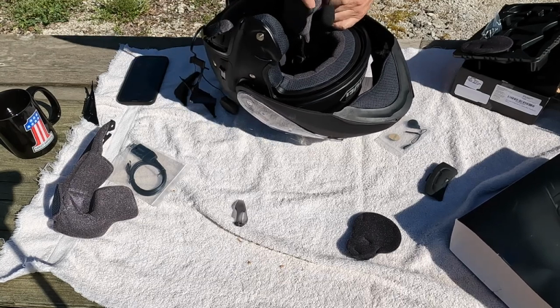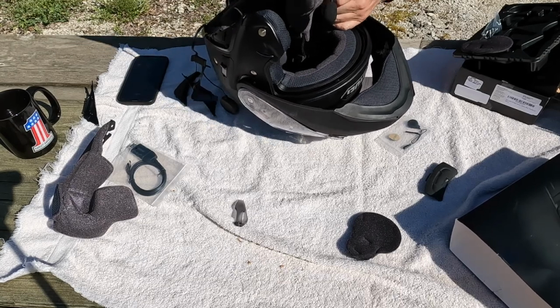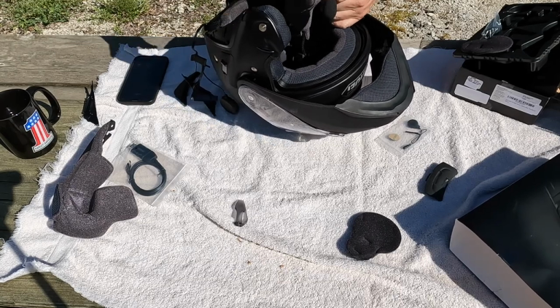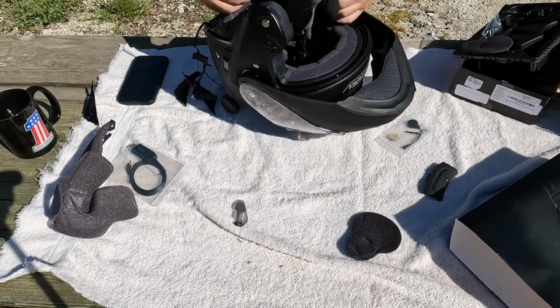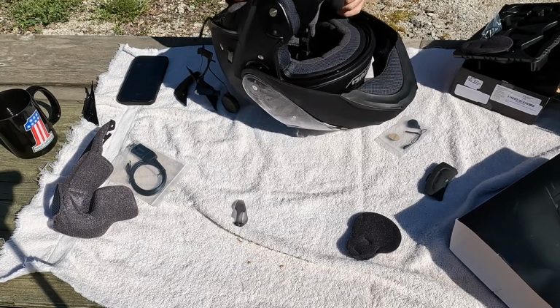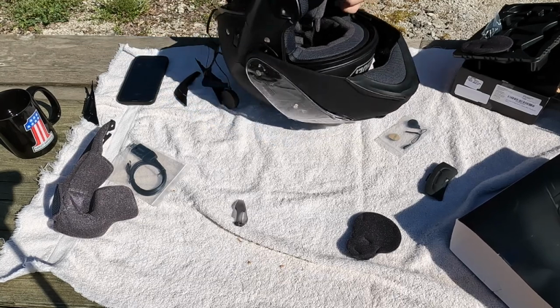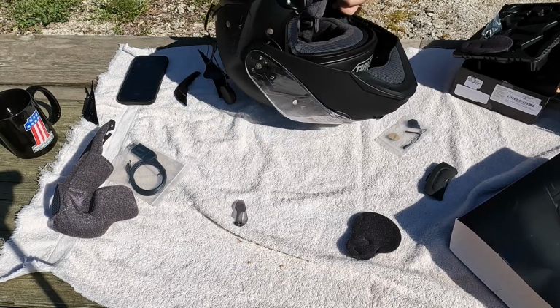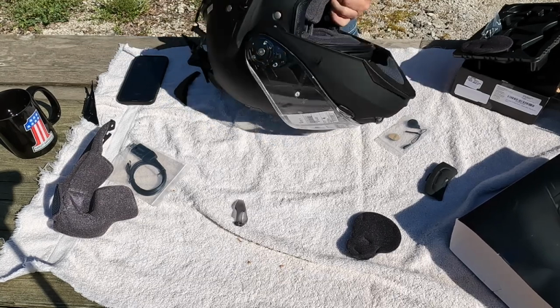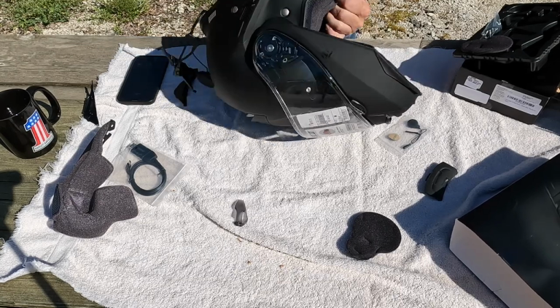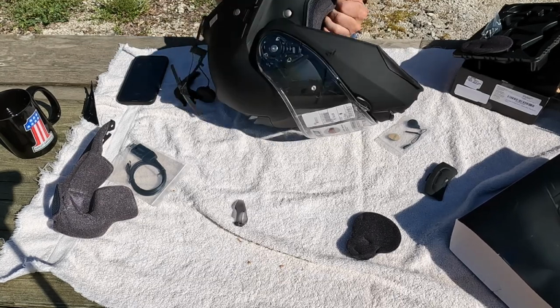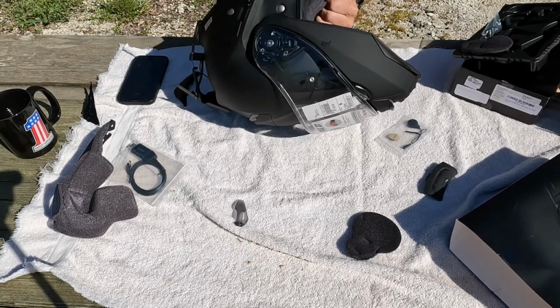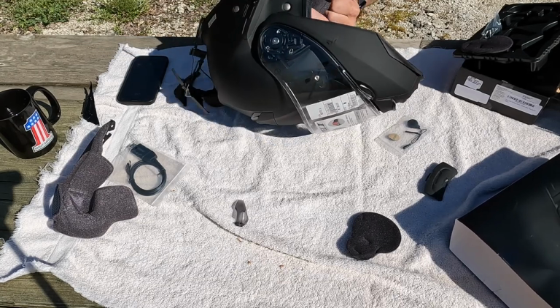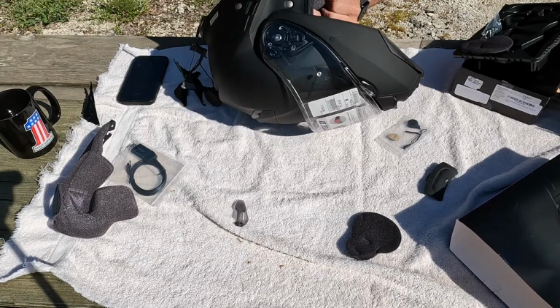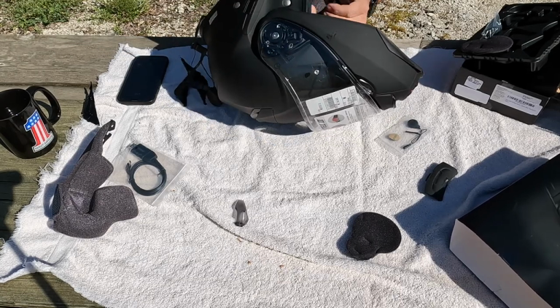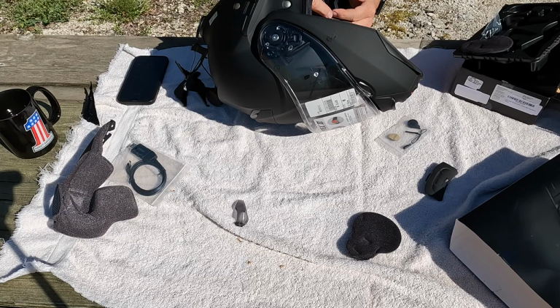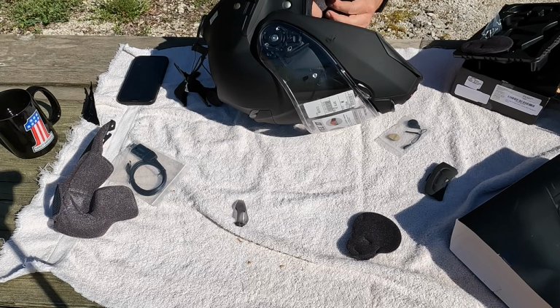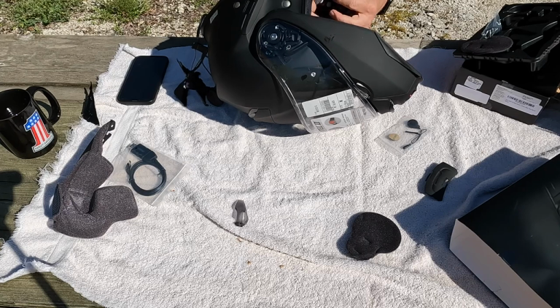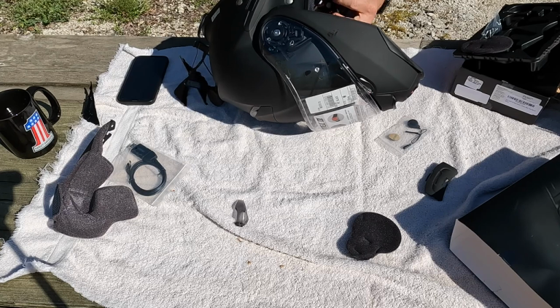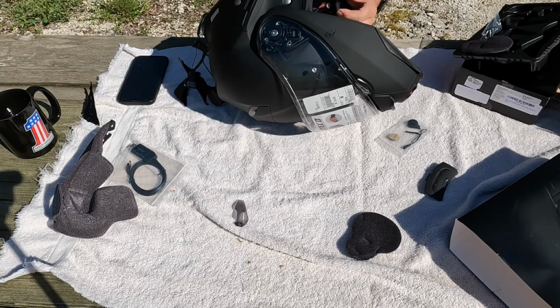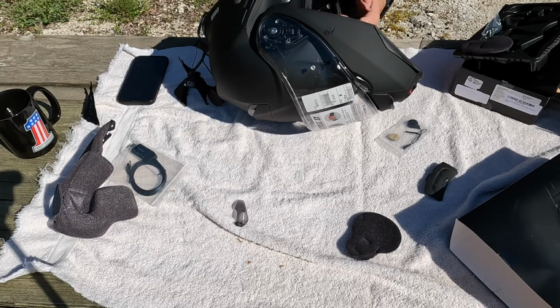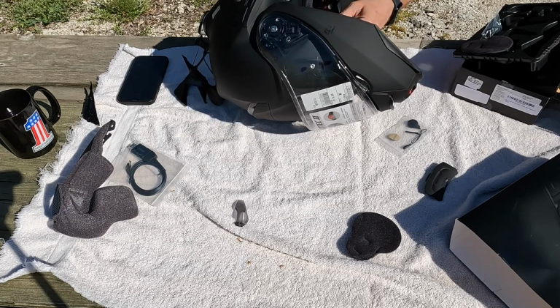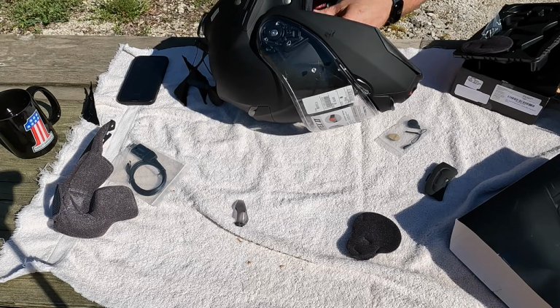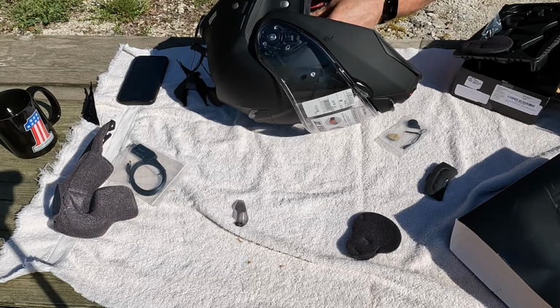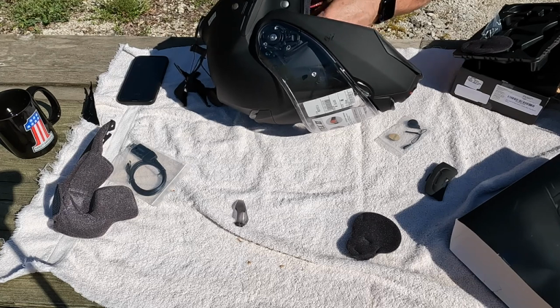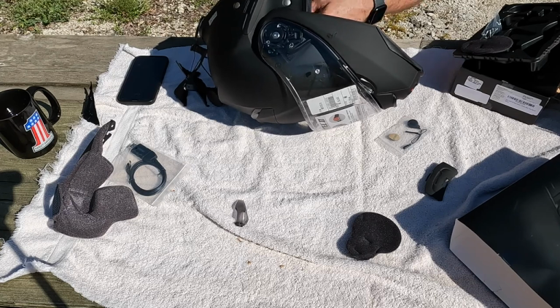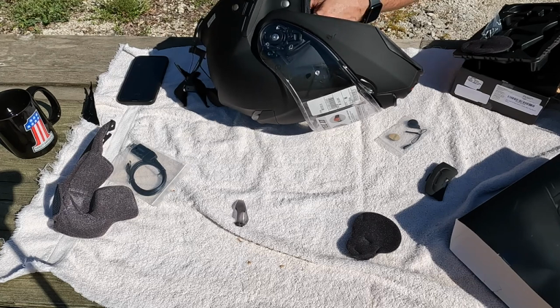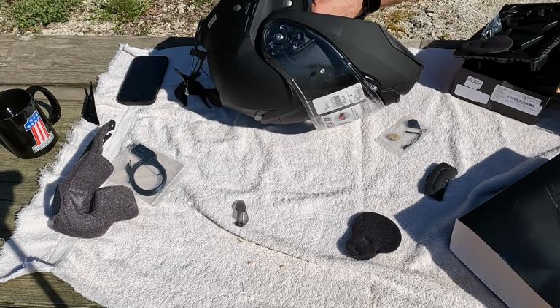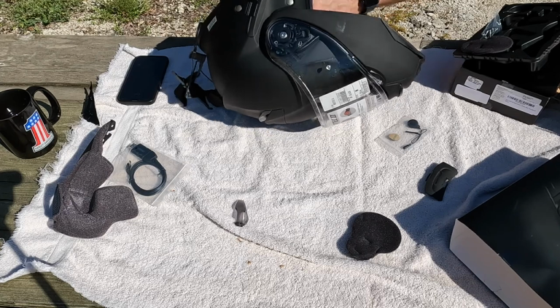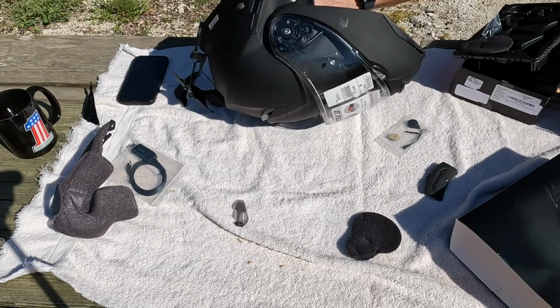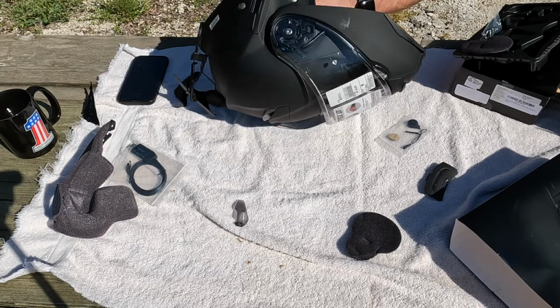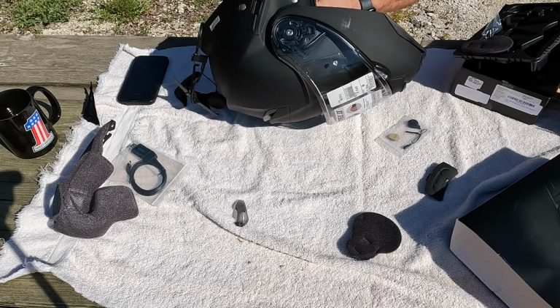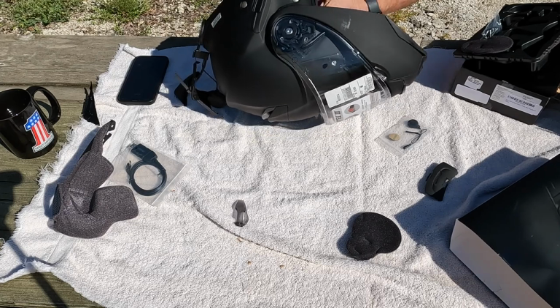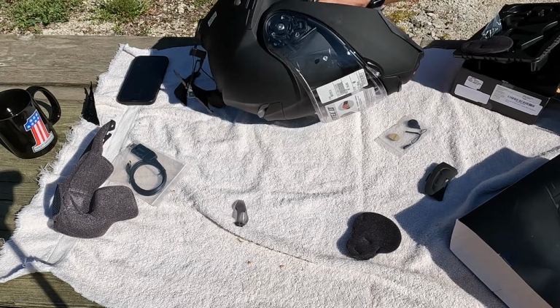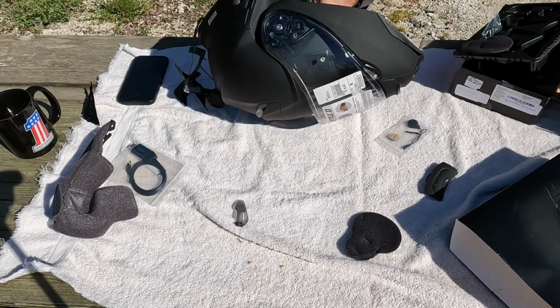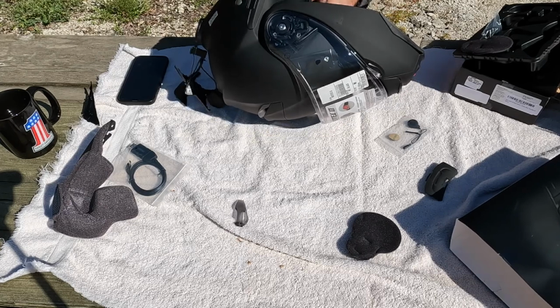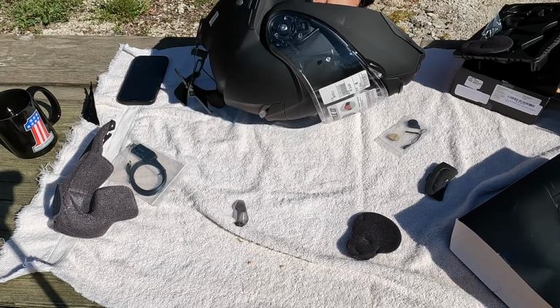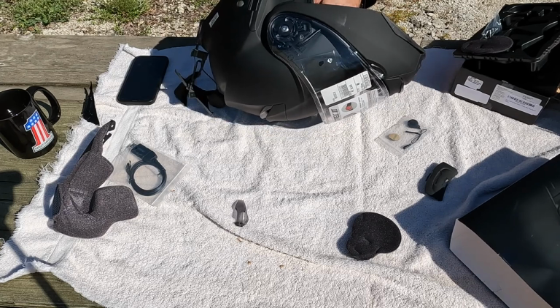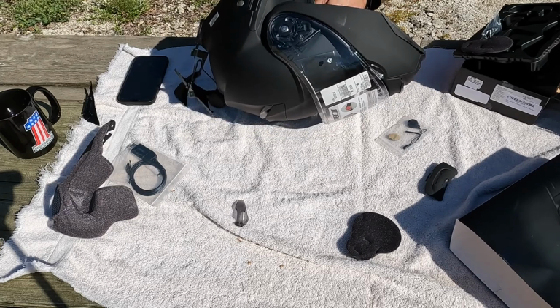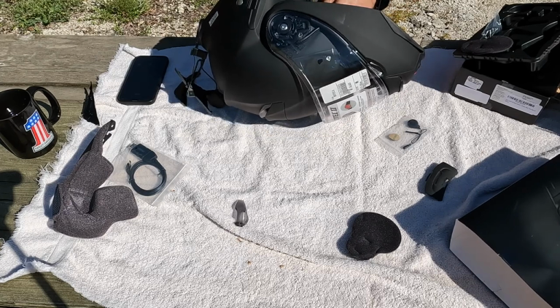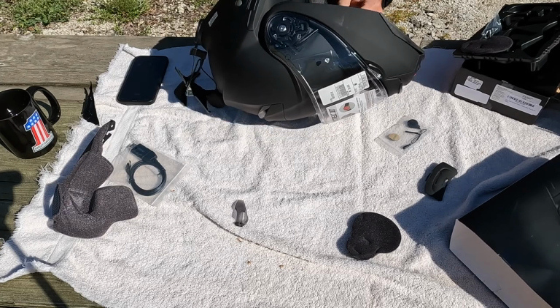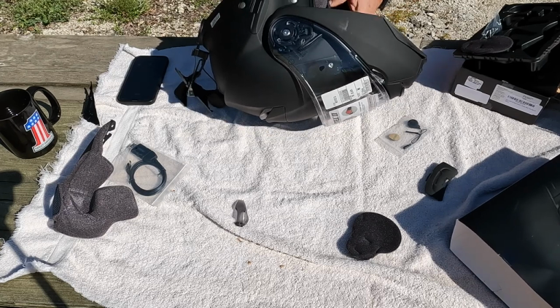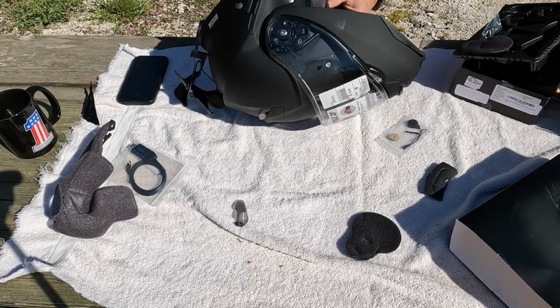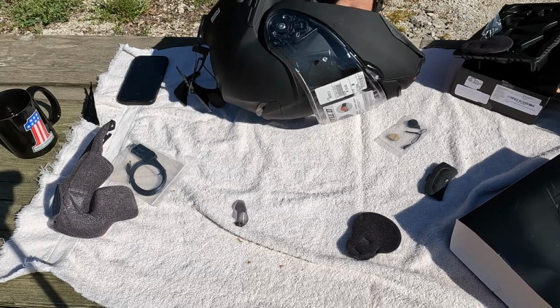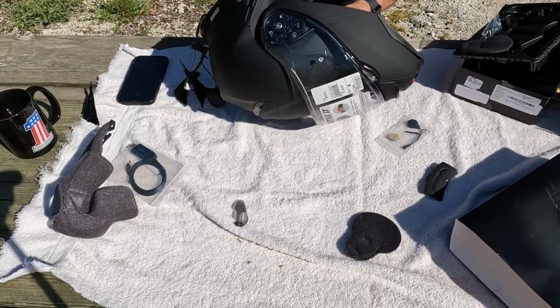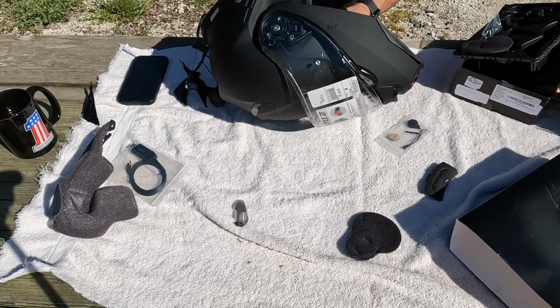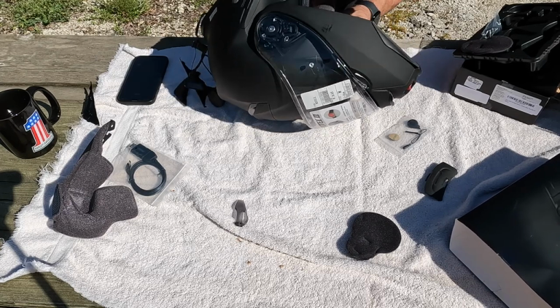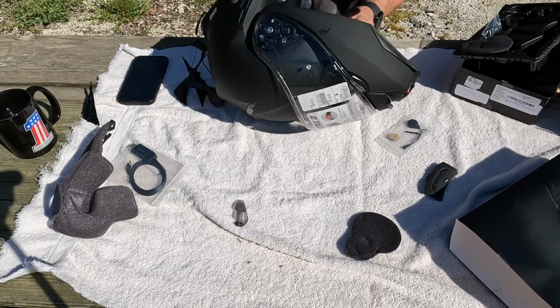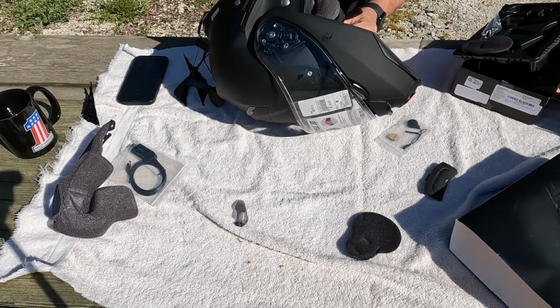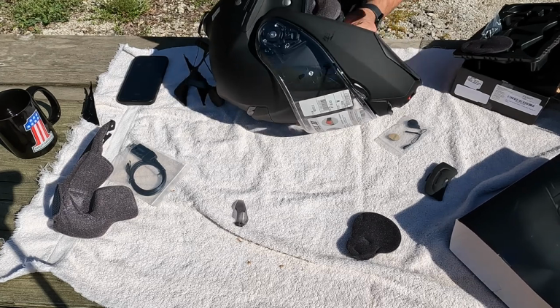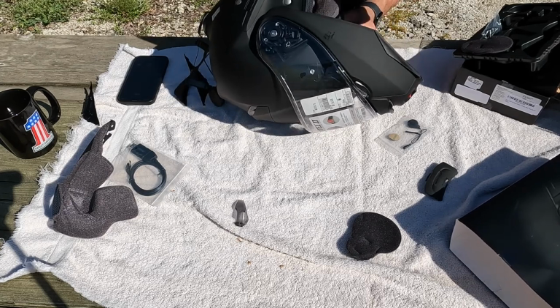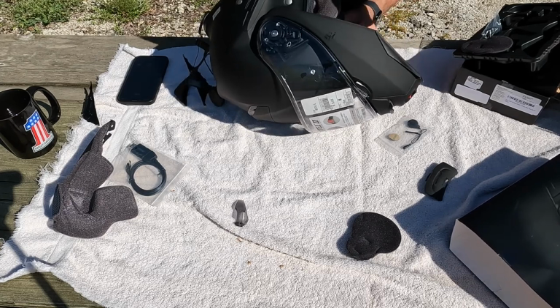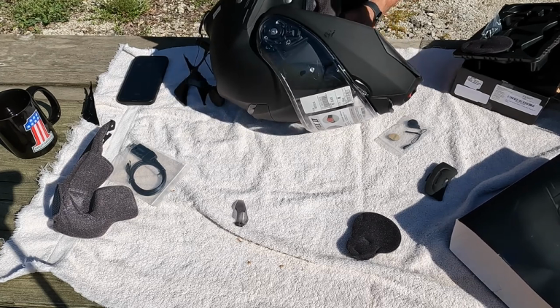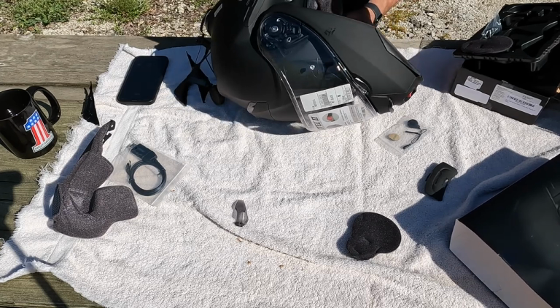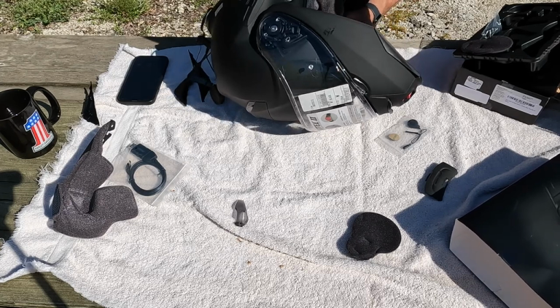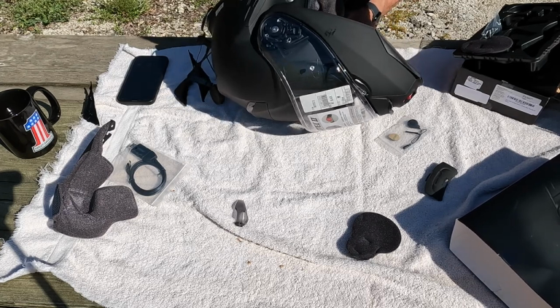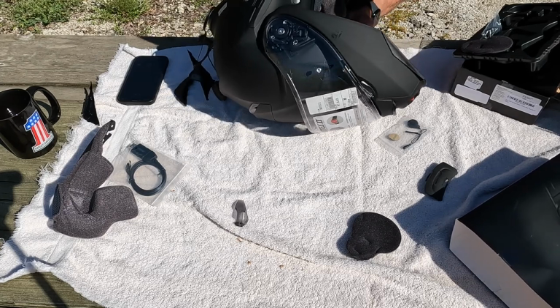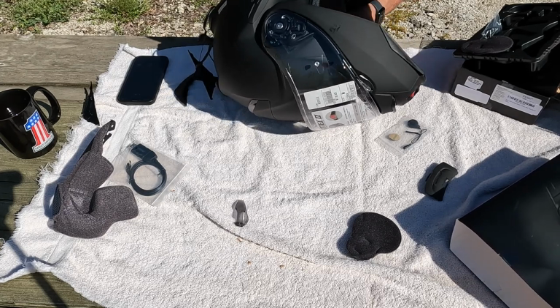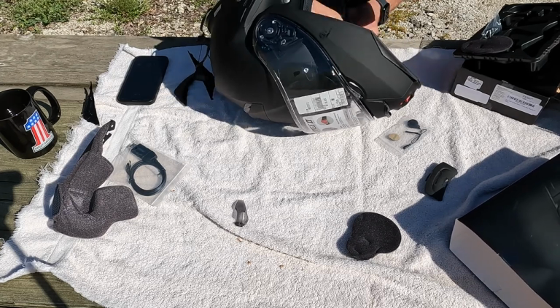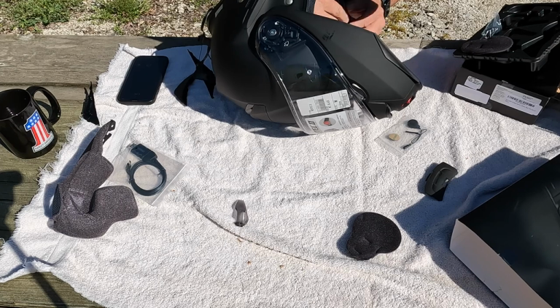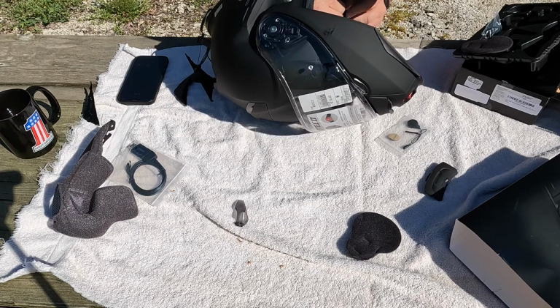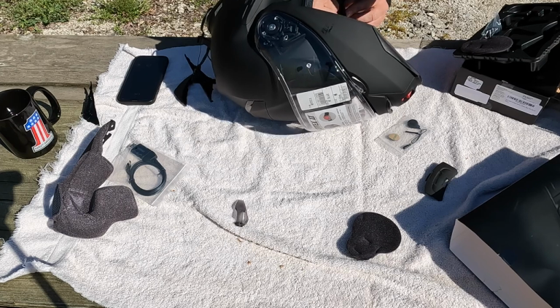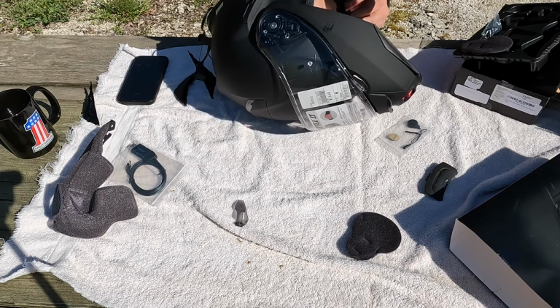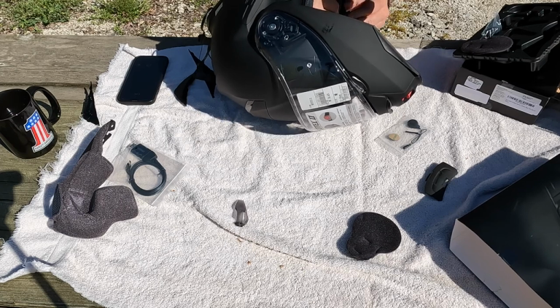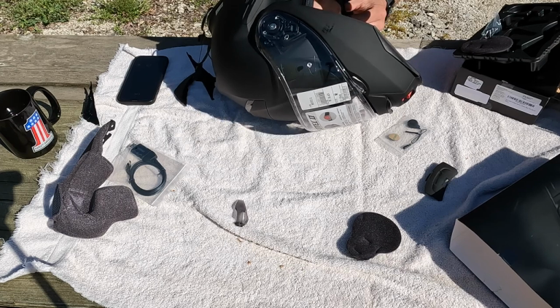There we go, that's it — snap the cheek pad in place.